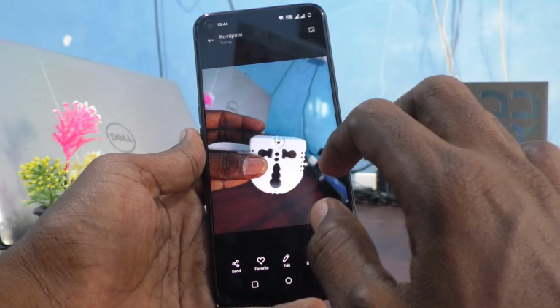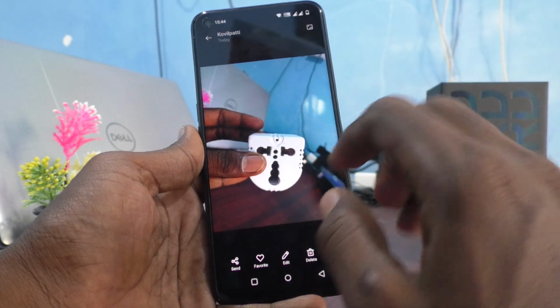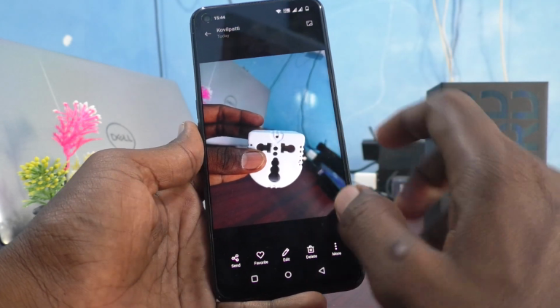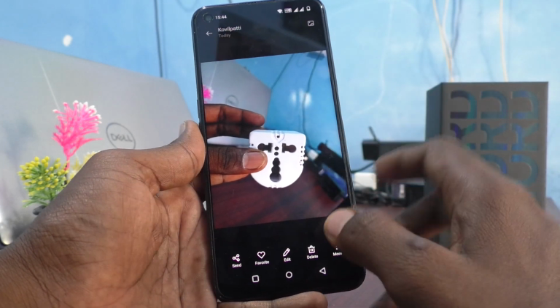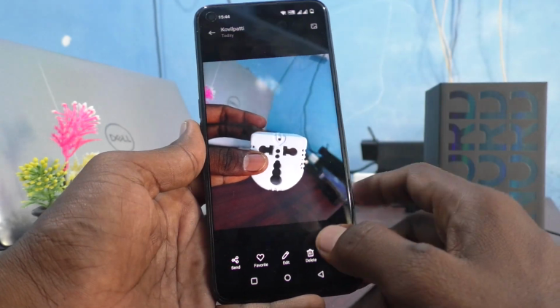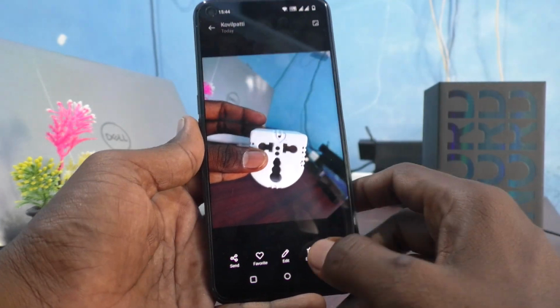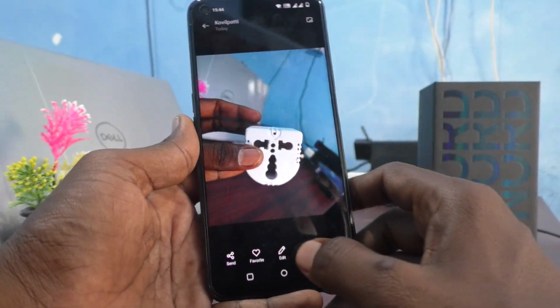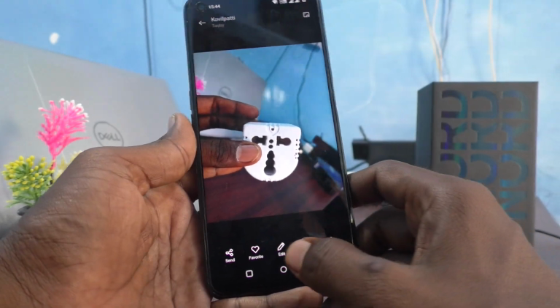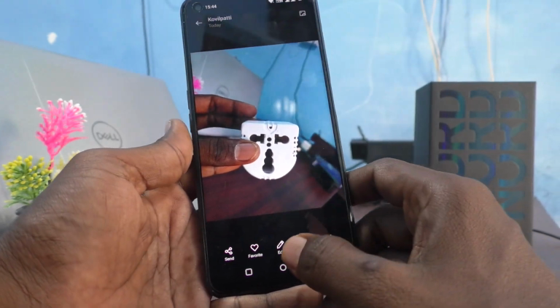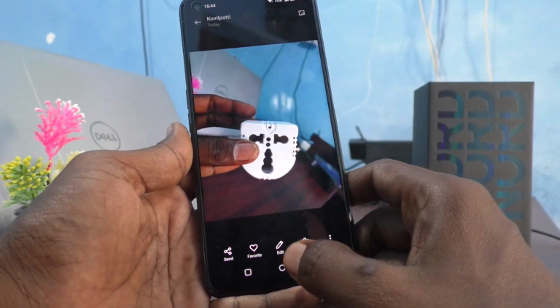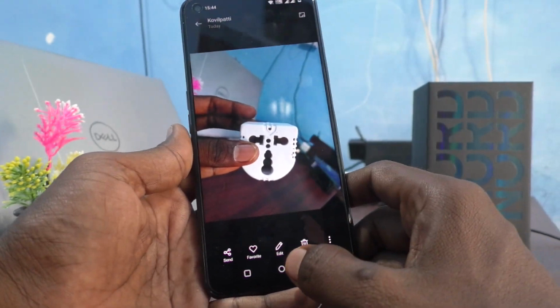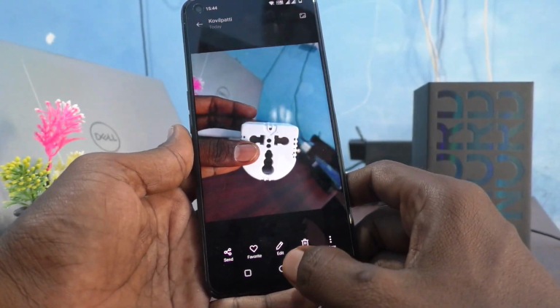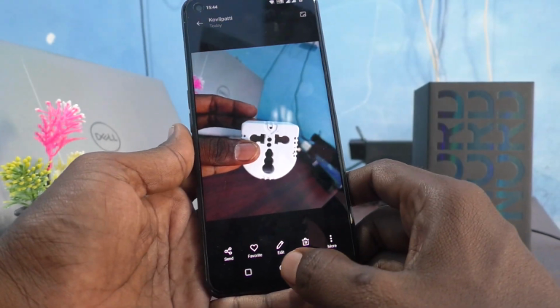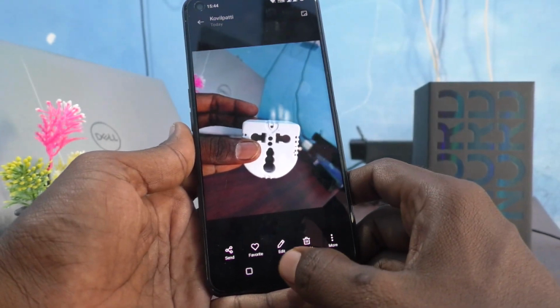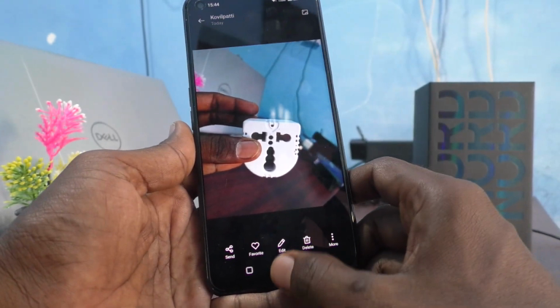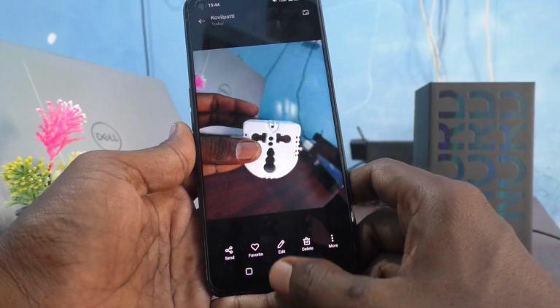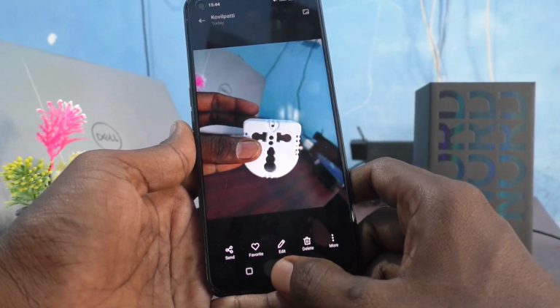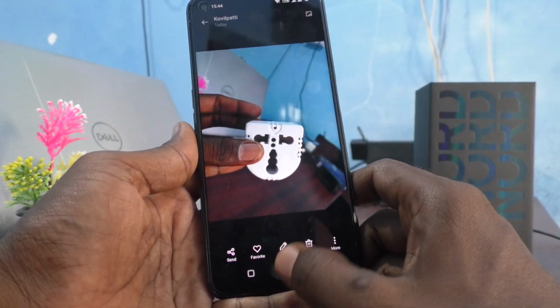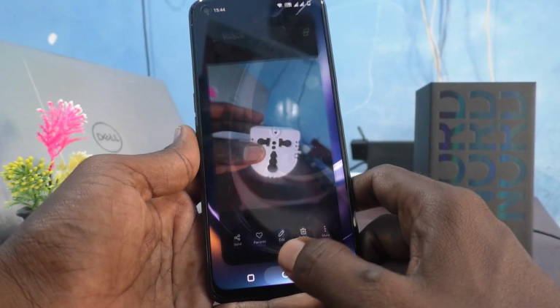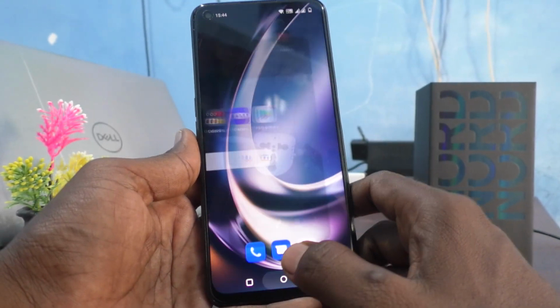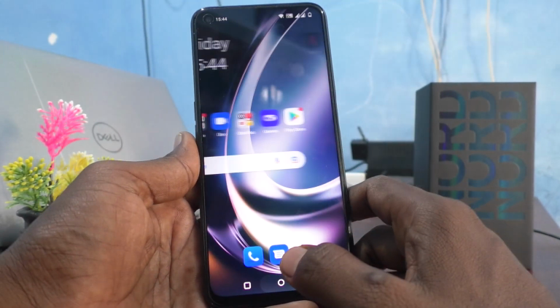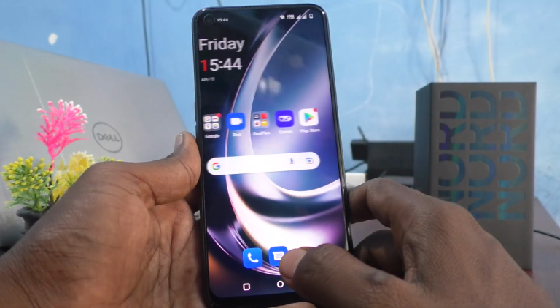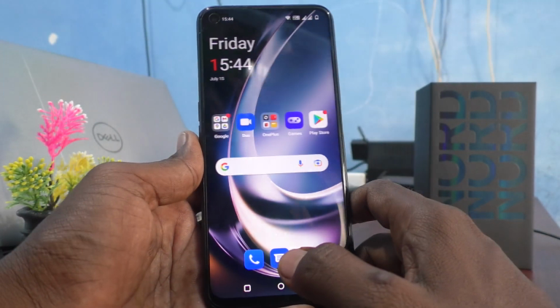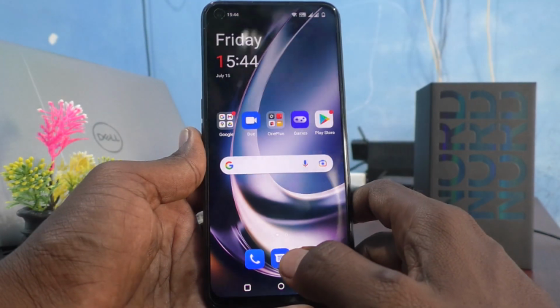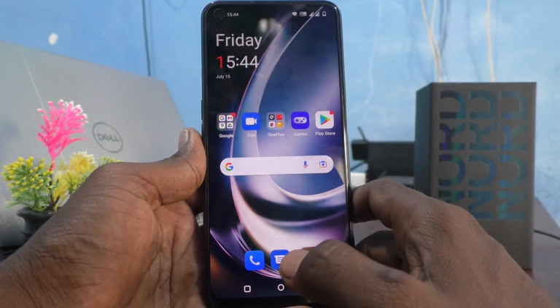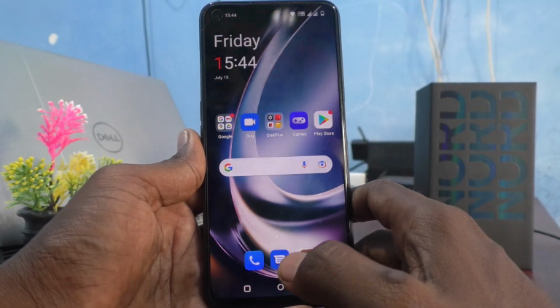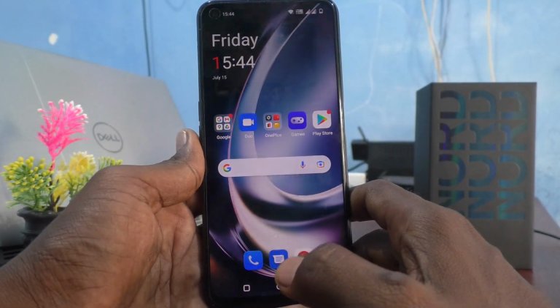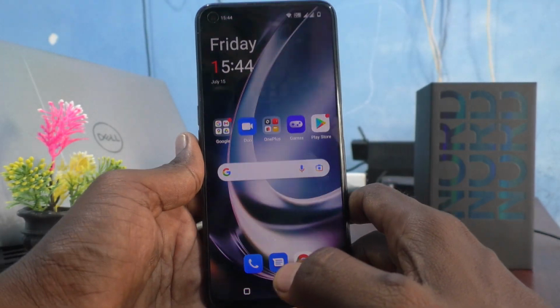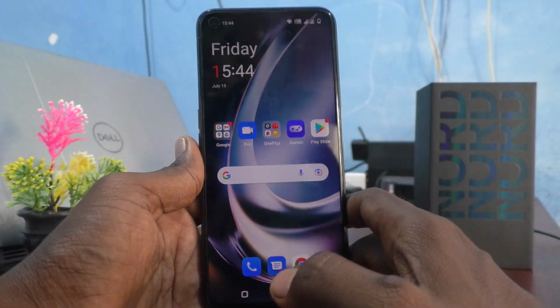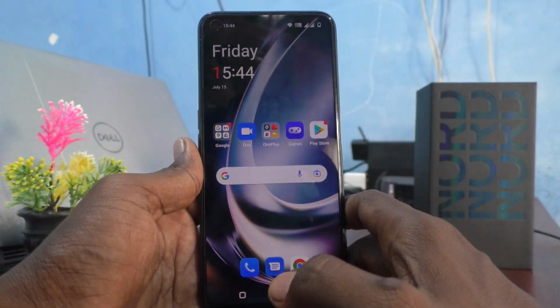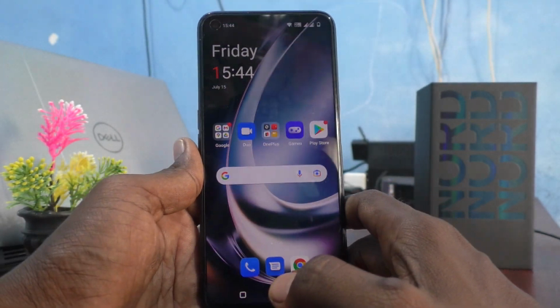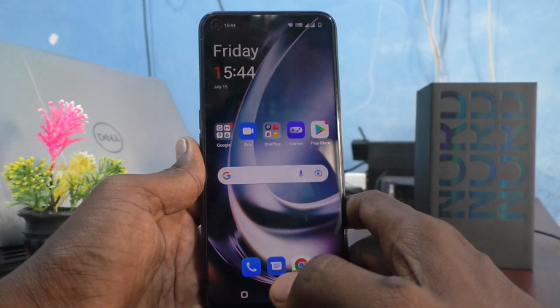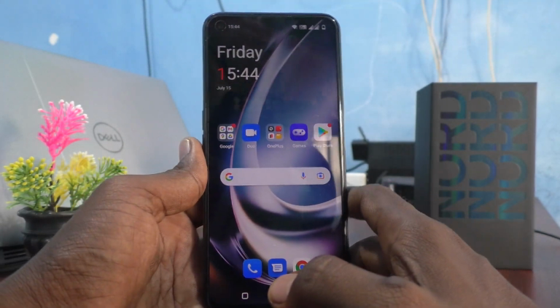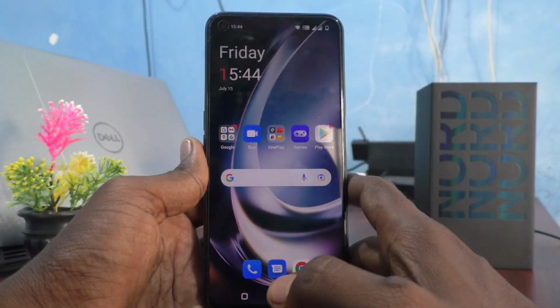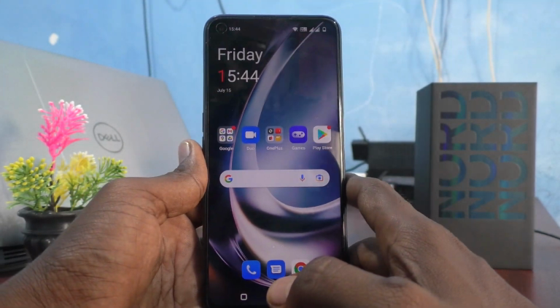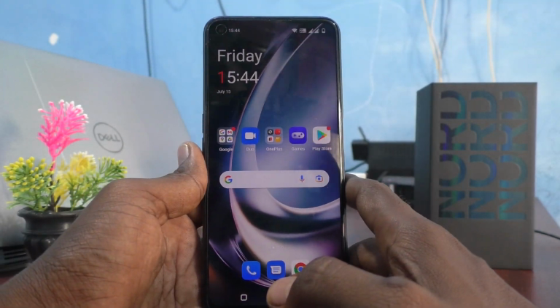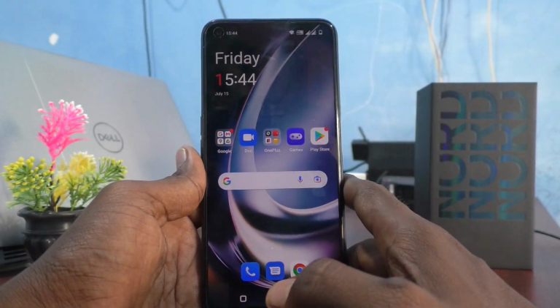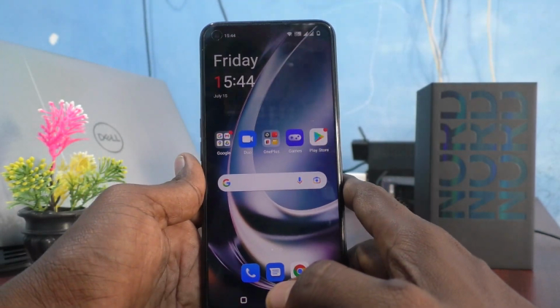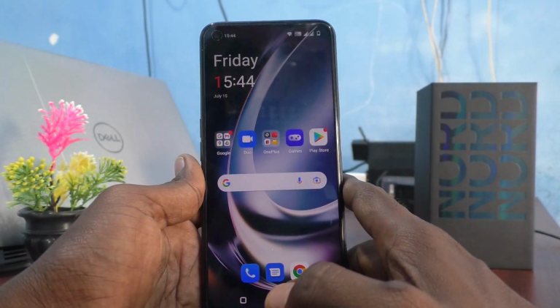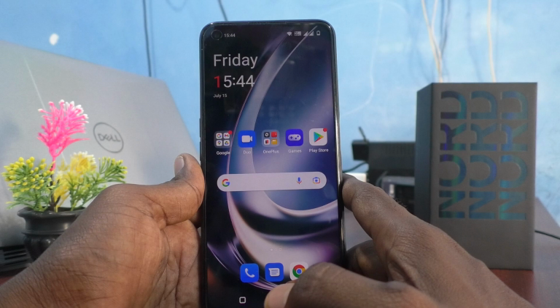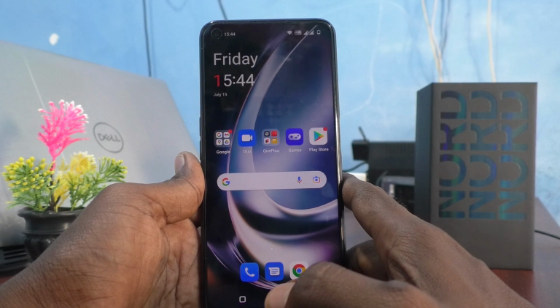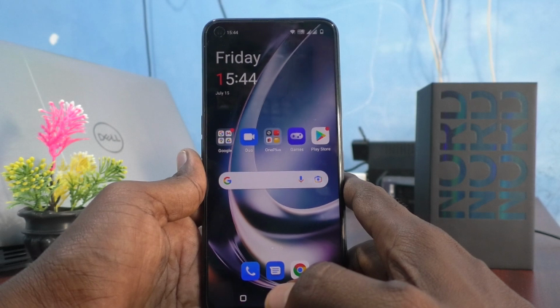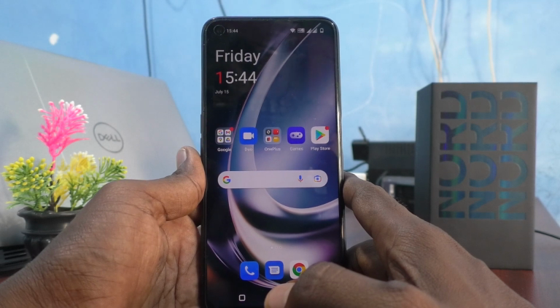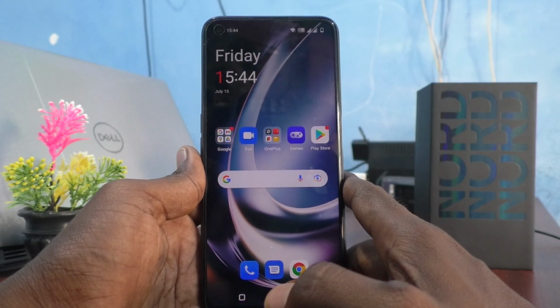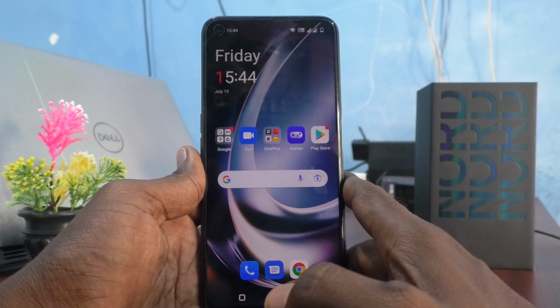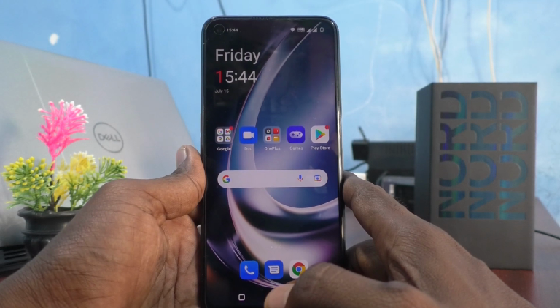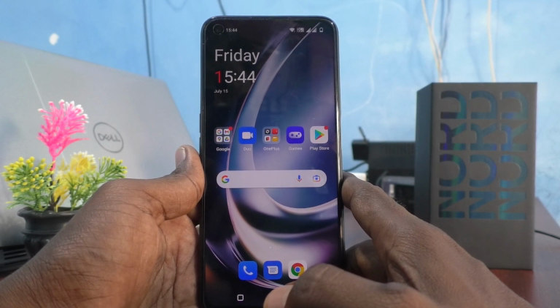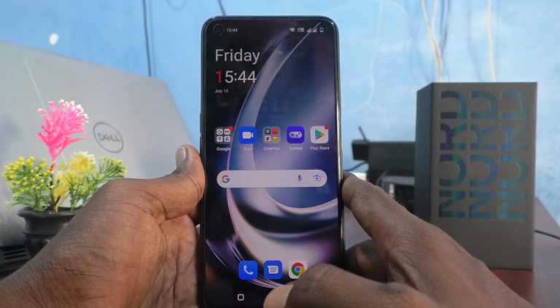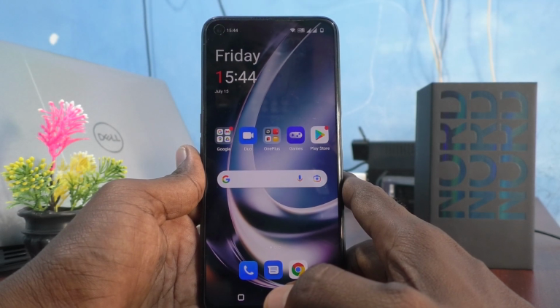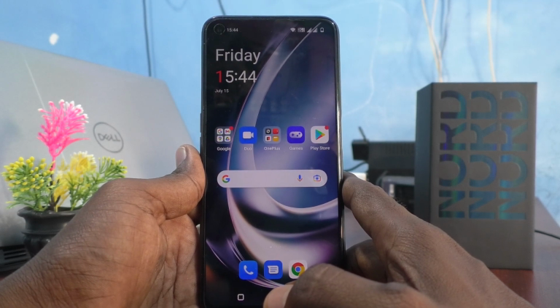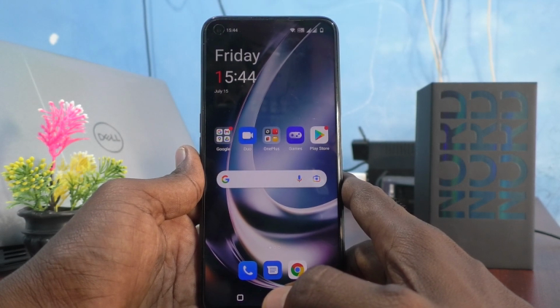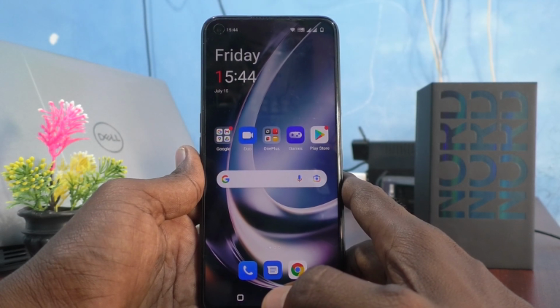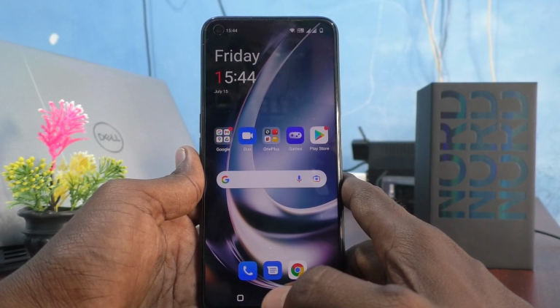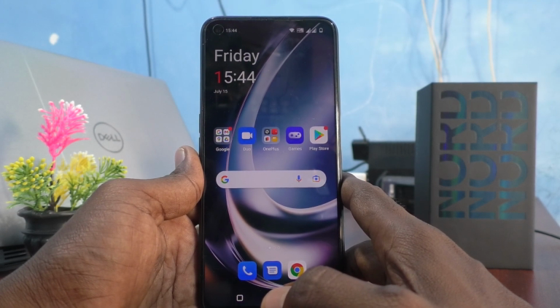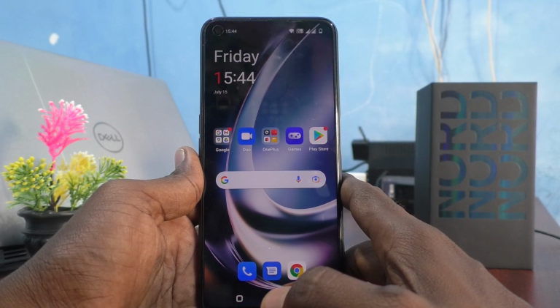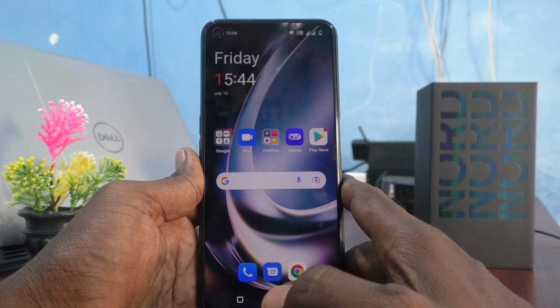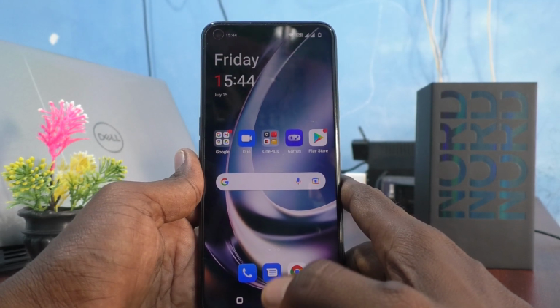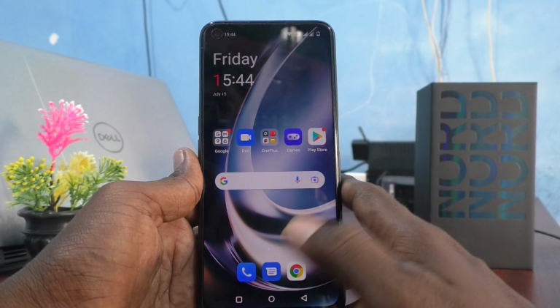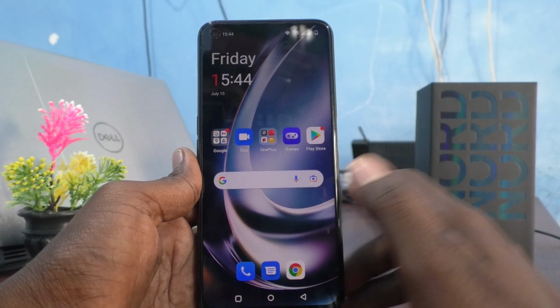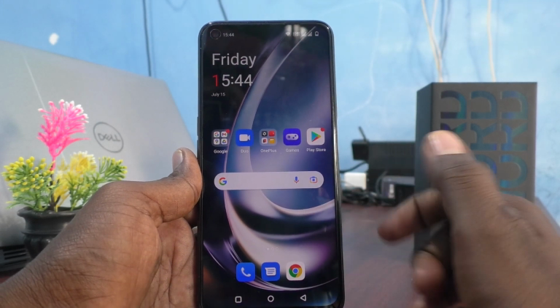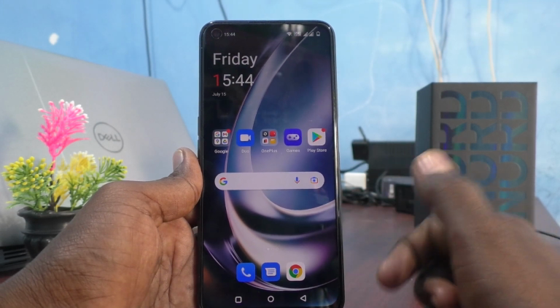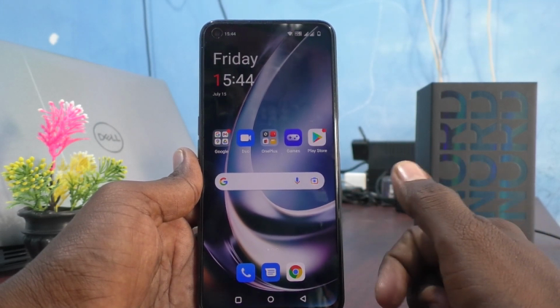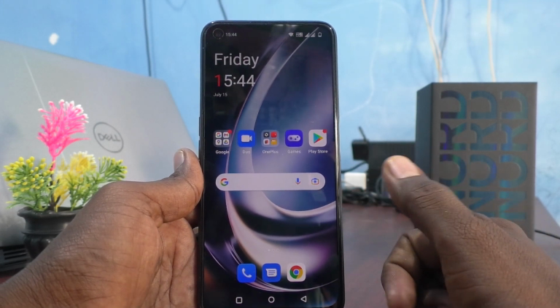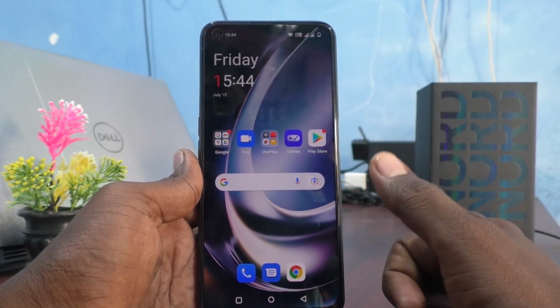So in this way you can easily take a background blur image in your phone, the OnePlus Nord C2 Lite 5G. You have to use the portrait option through the camera. That's all, friends — thanks for watching, bye.